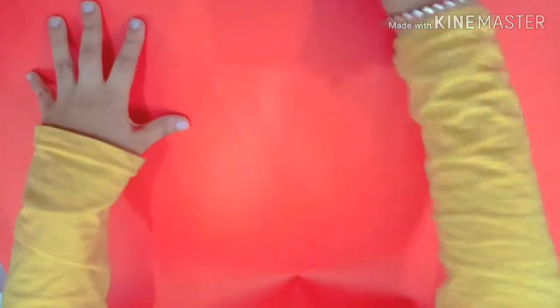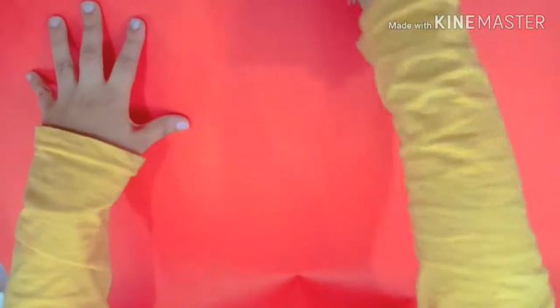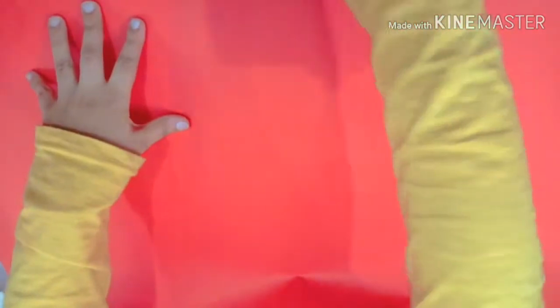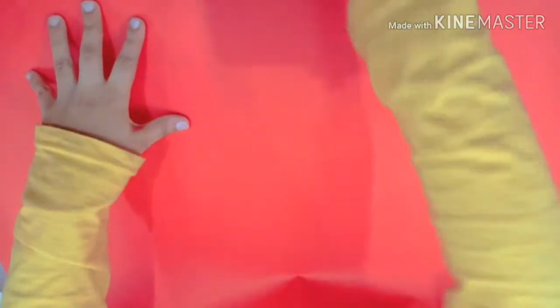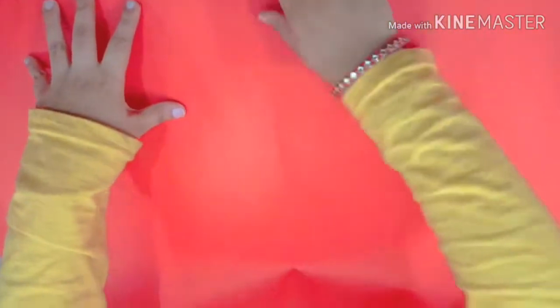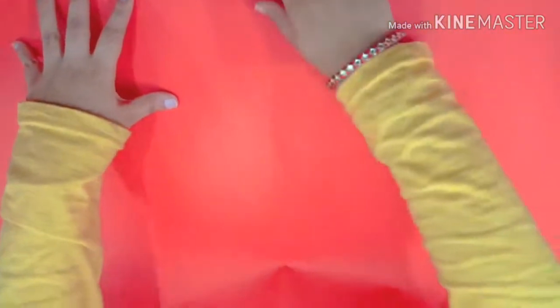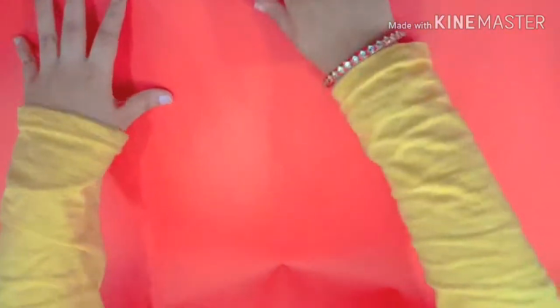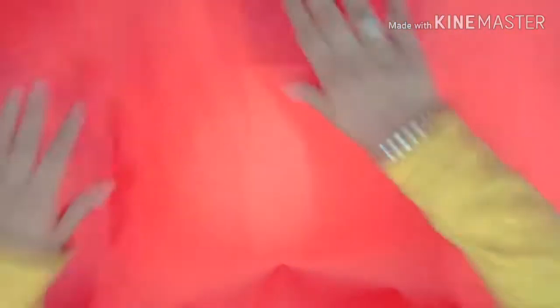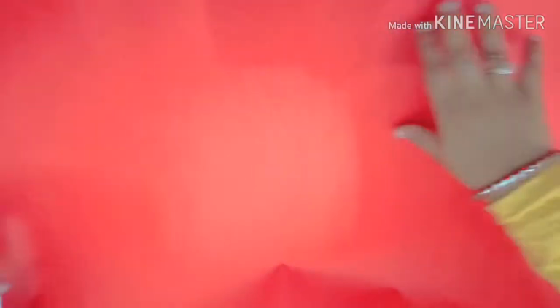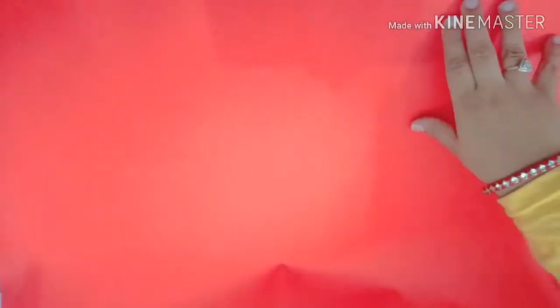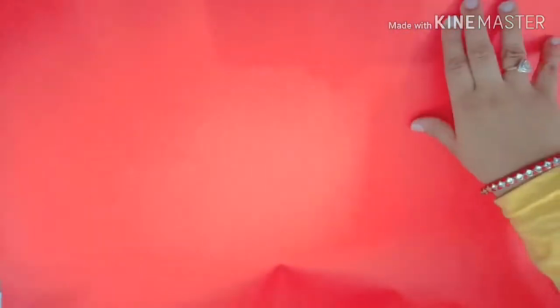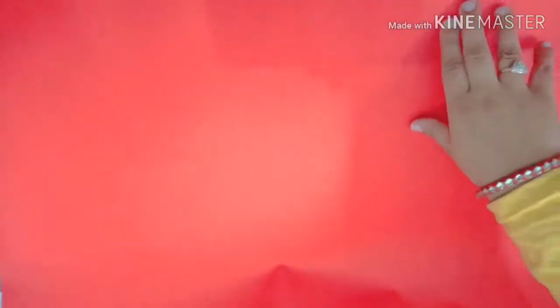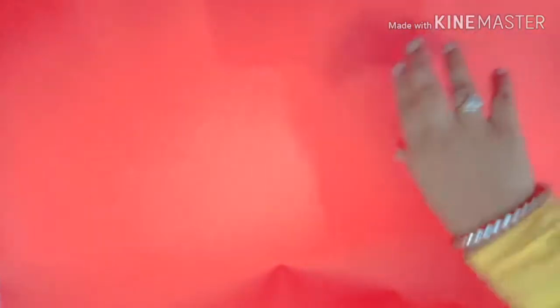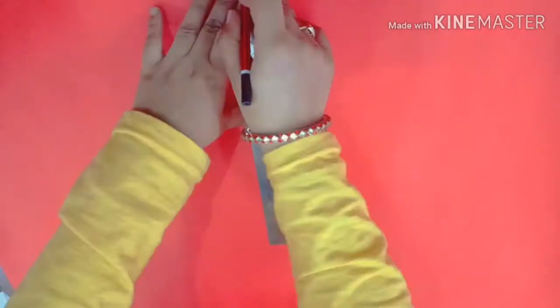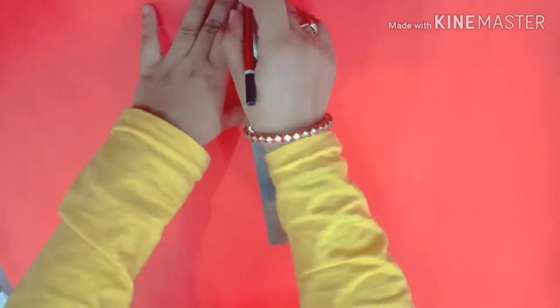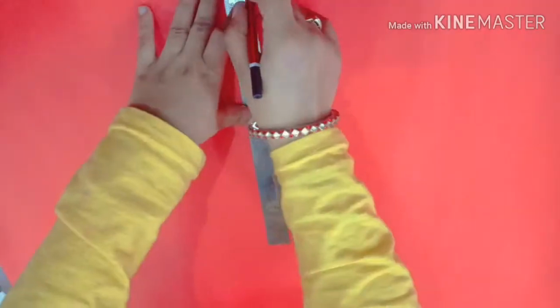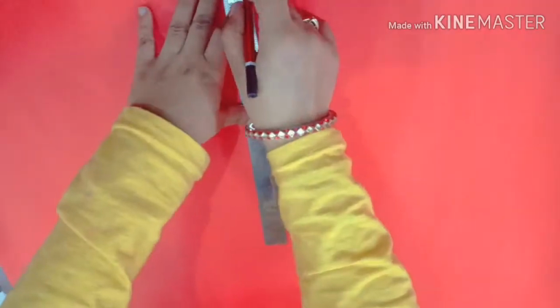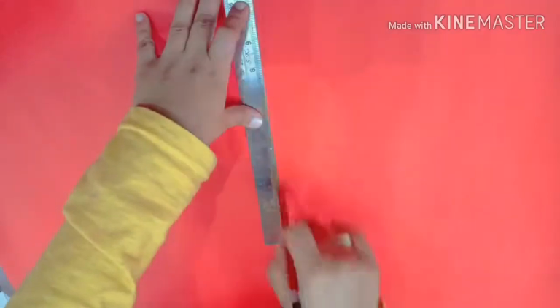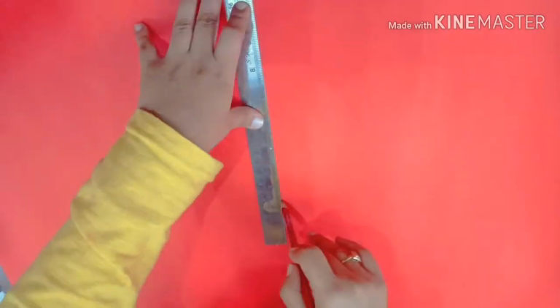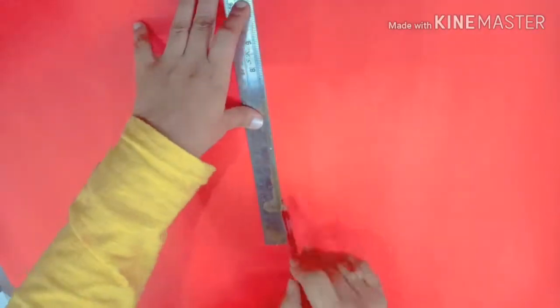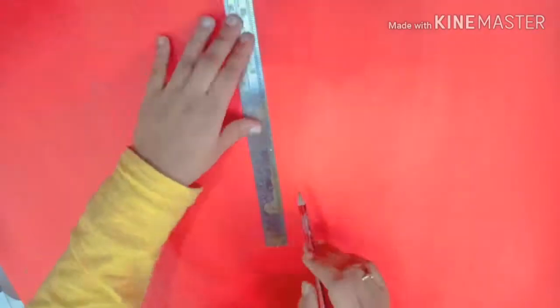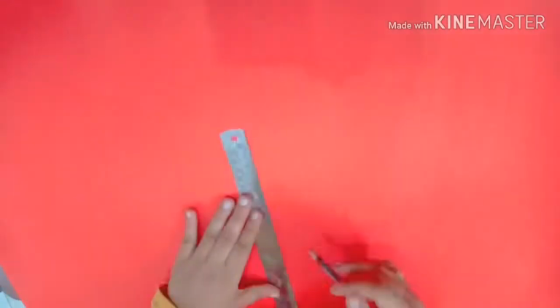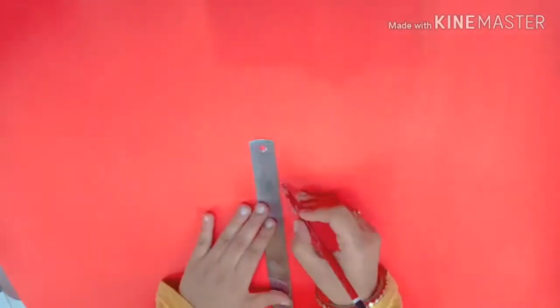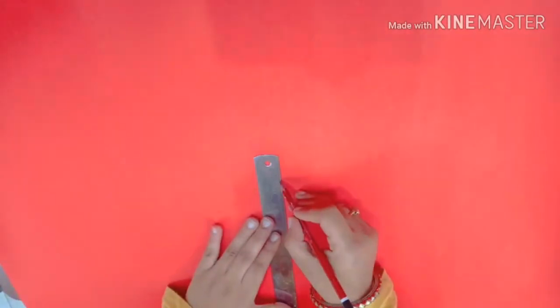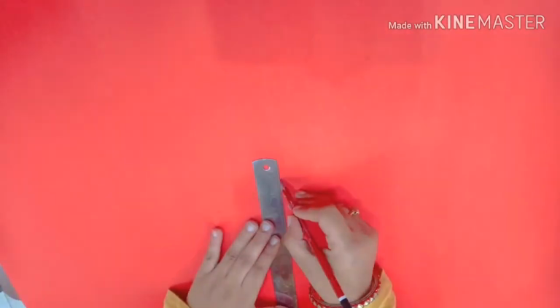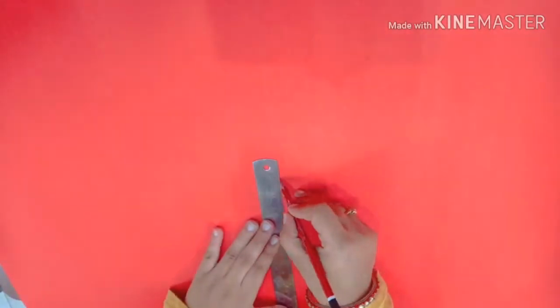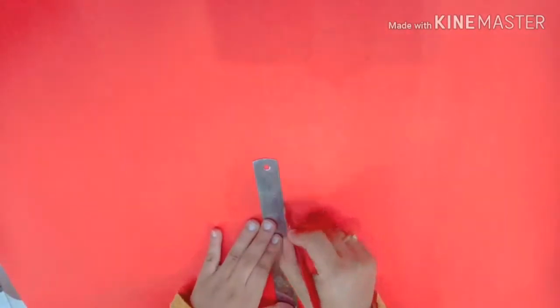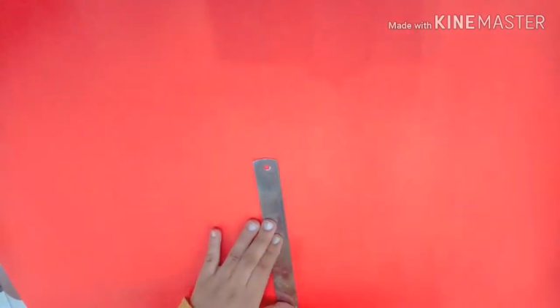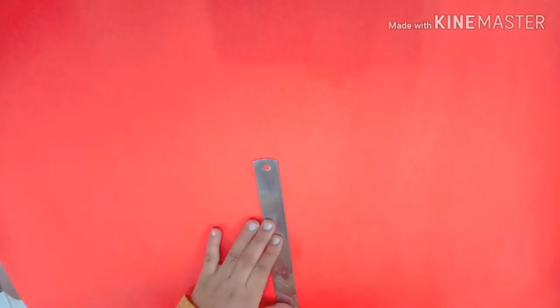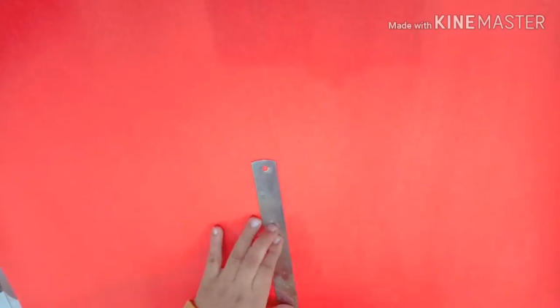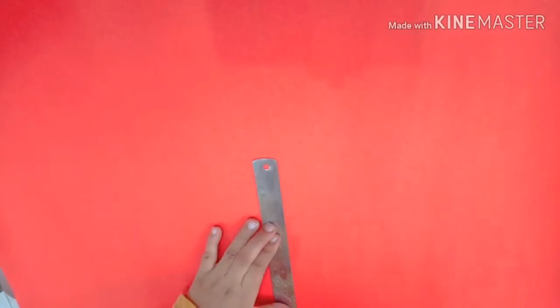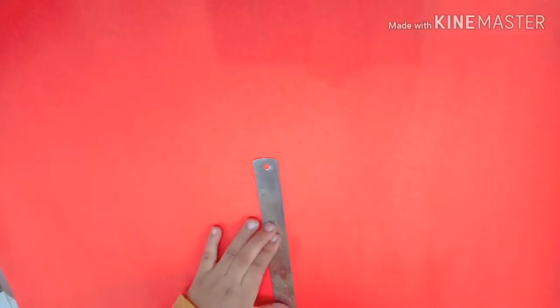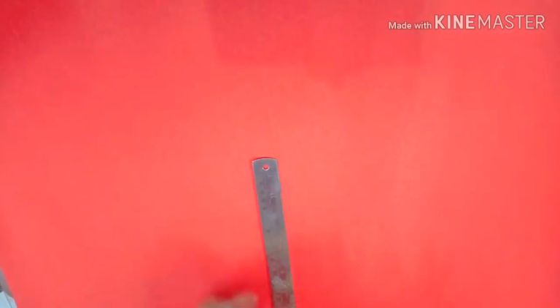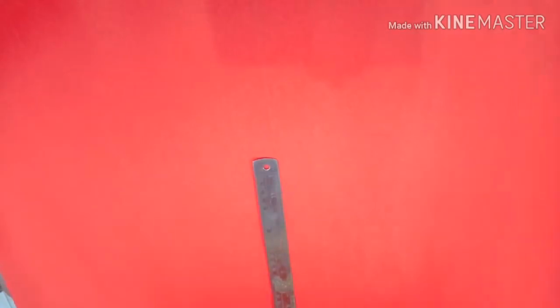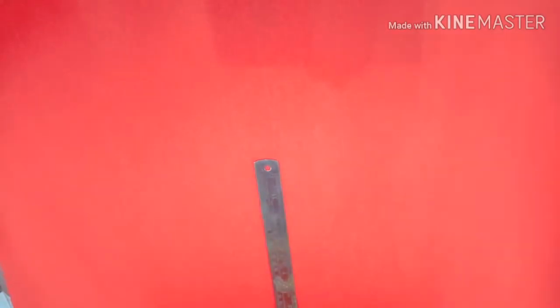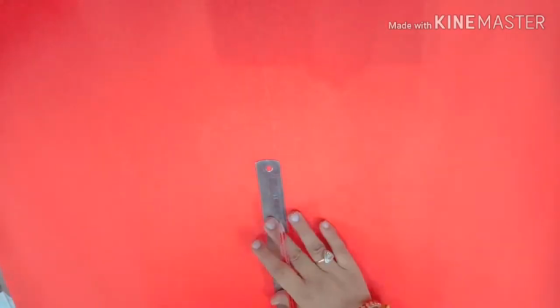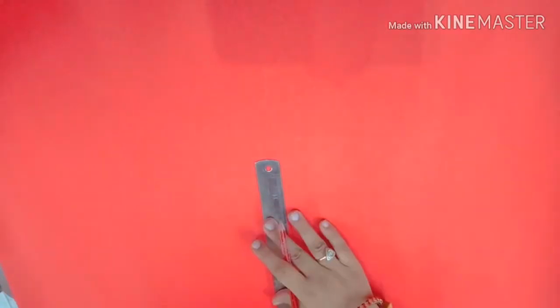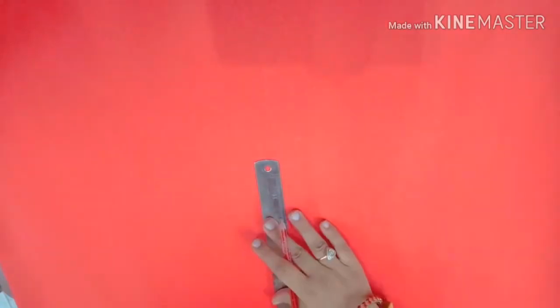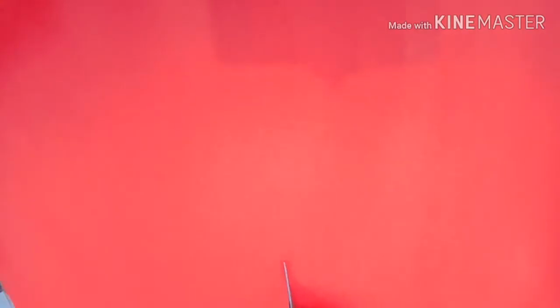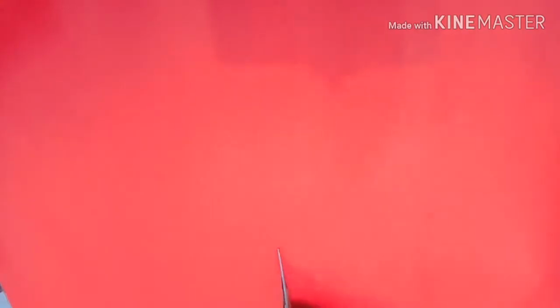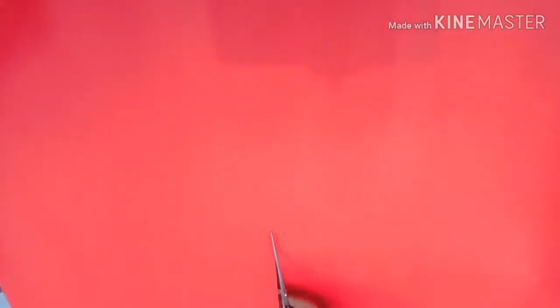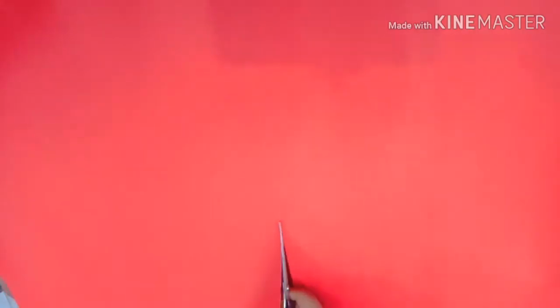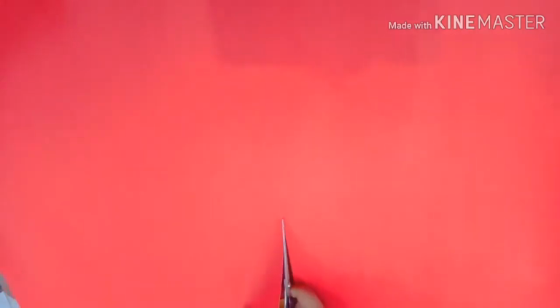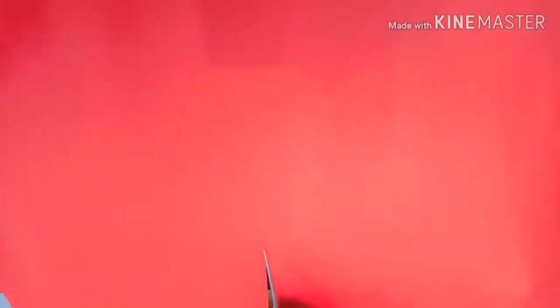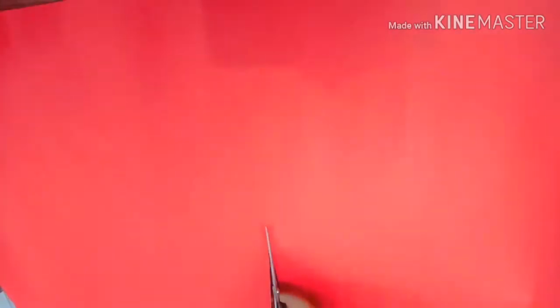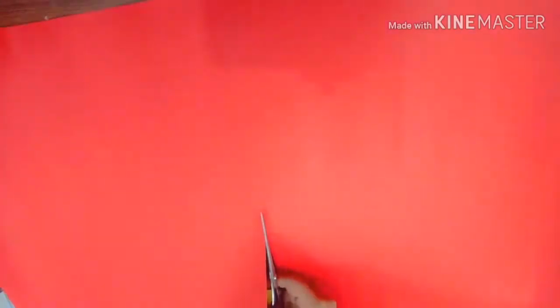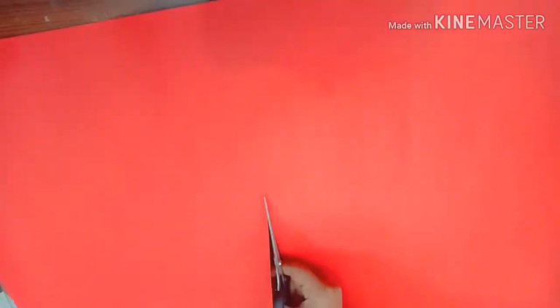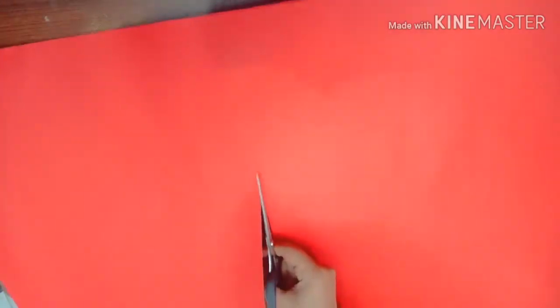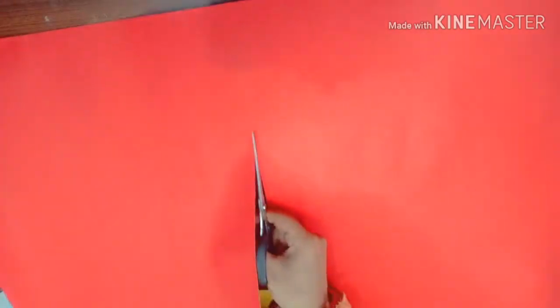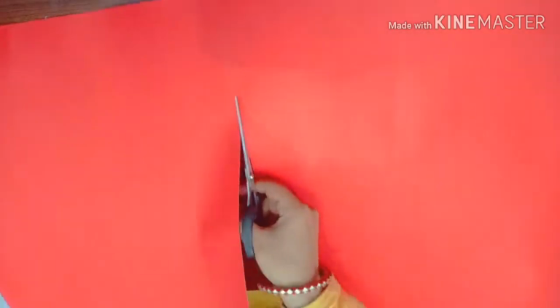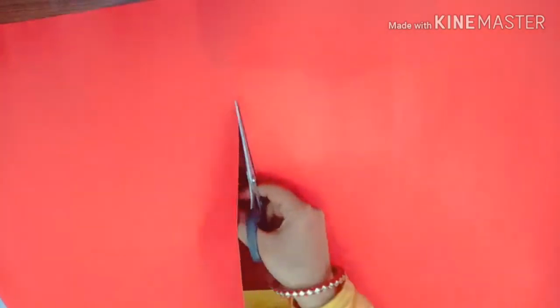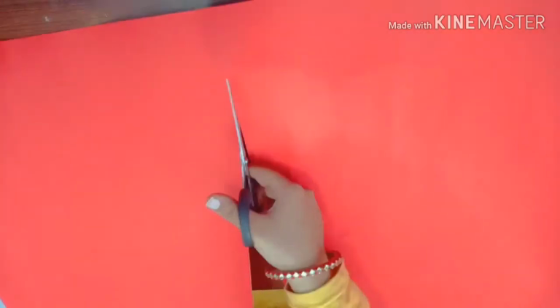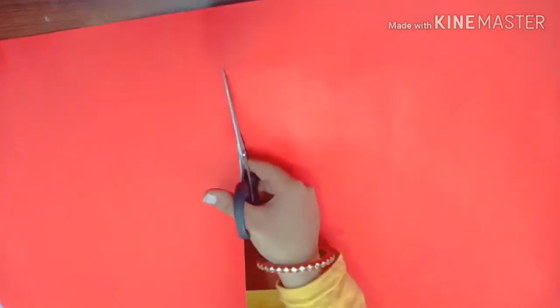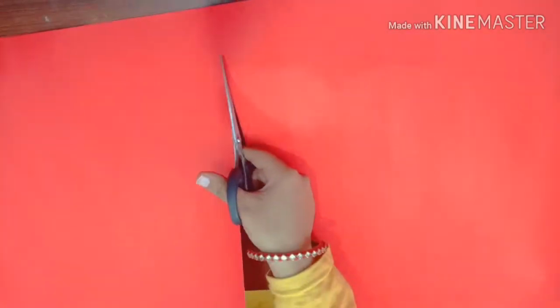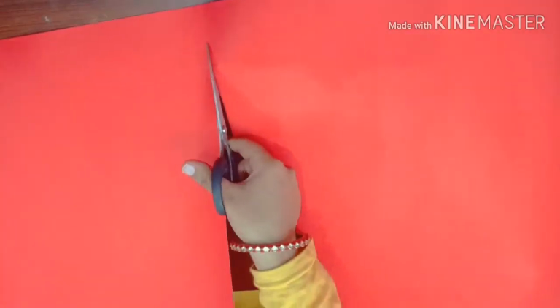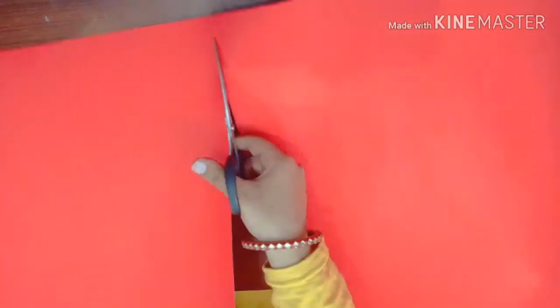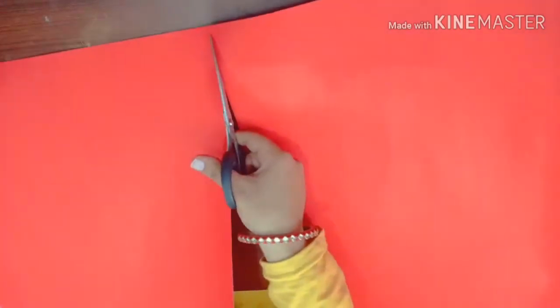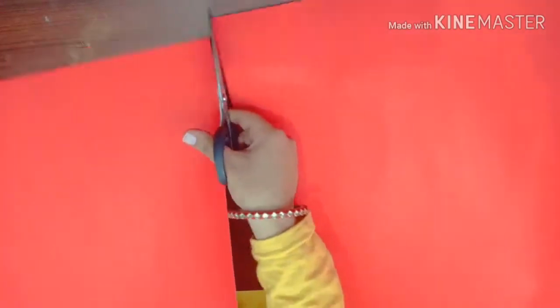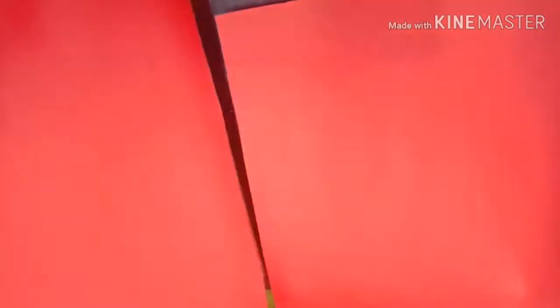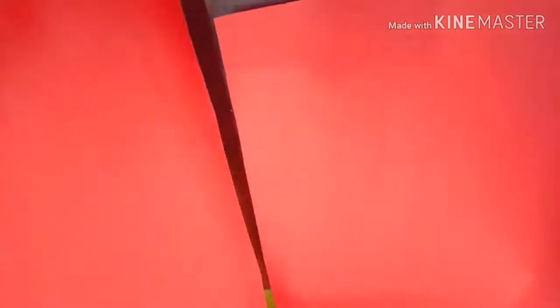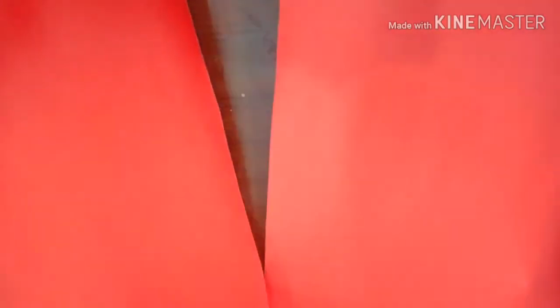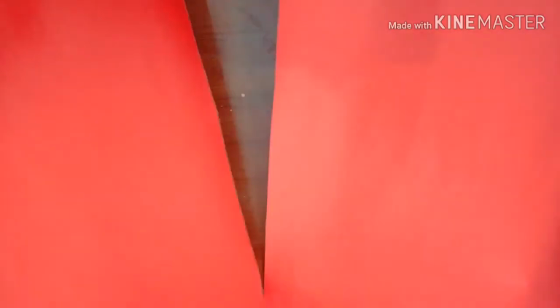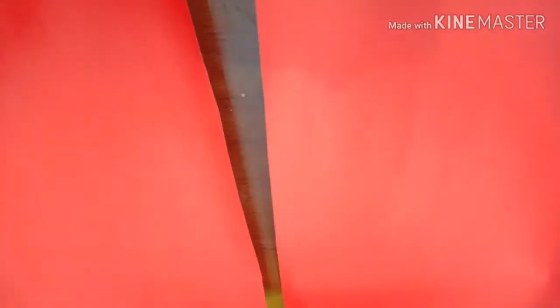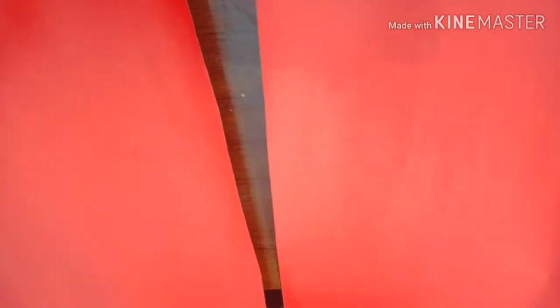Open the chart paper and divide it in half. Divide the chart paper in two parts with the help of scissors.